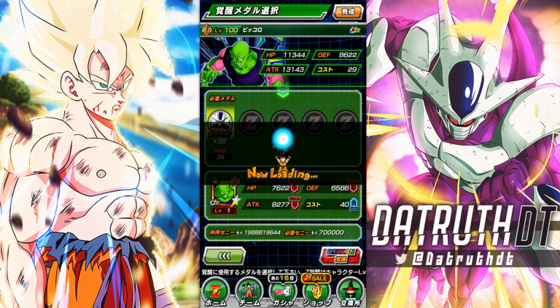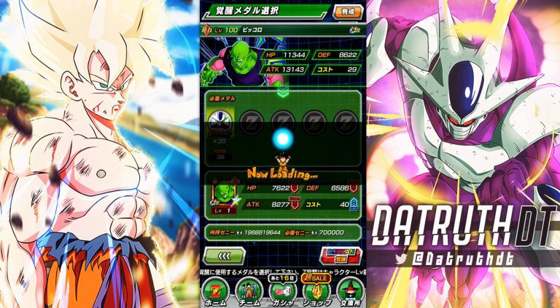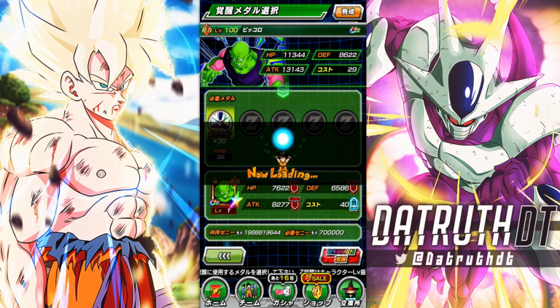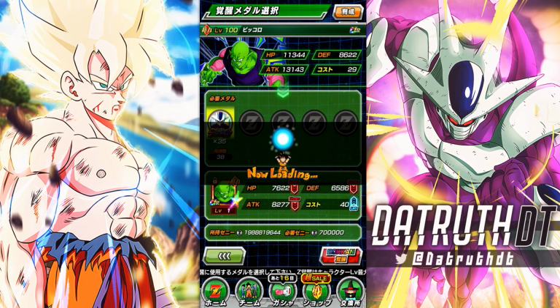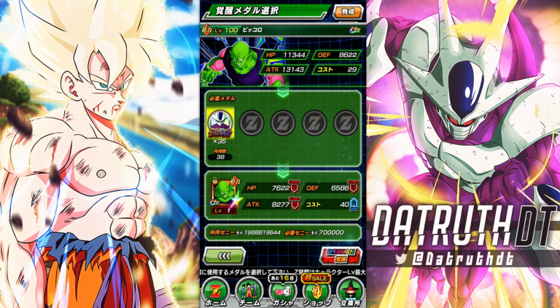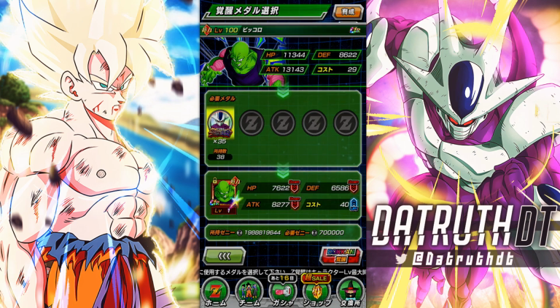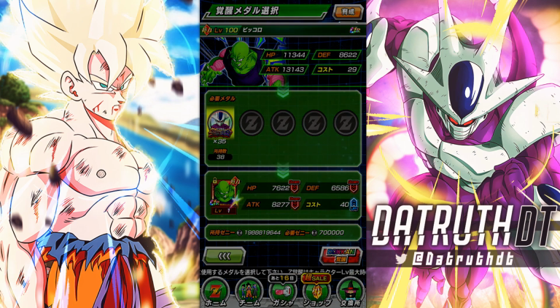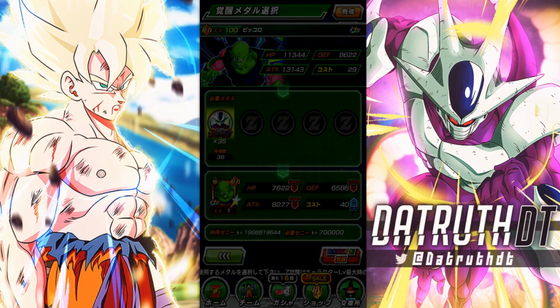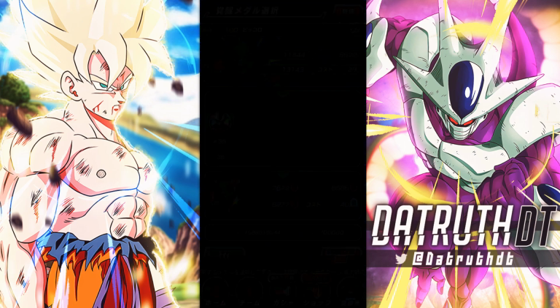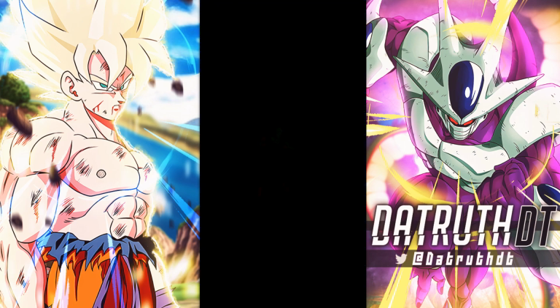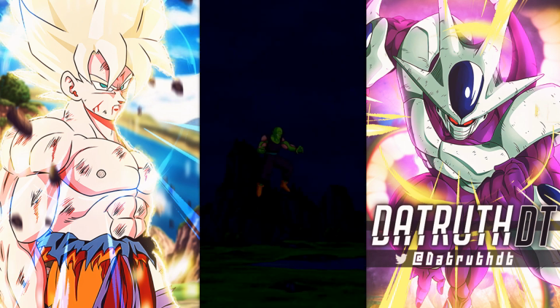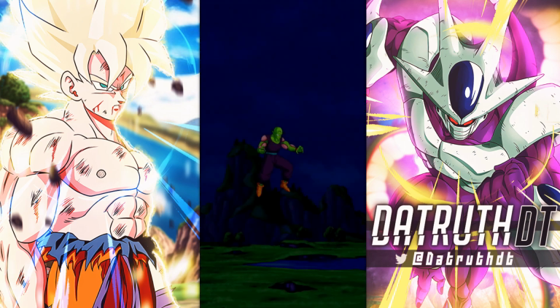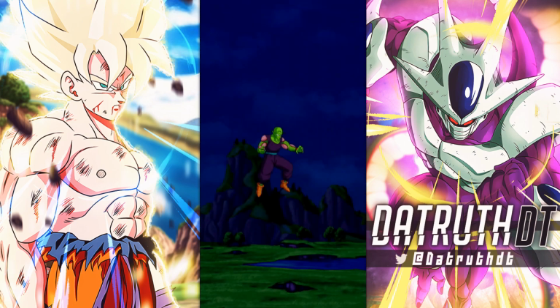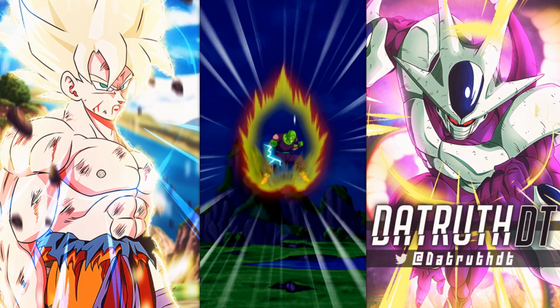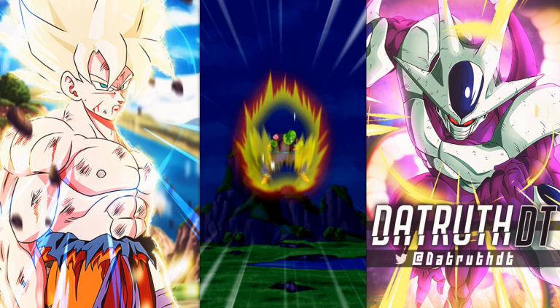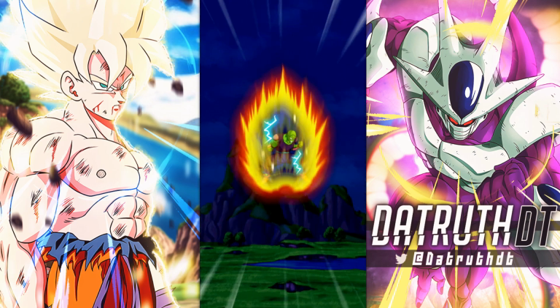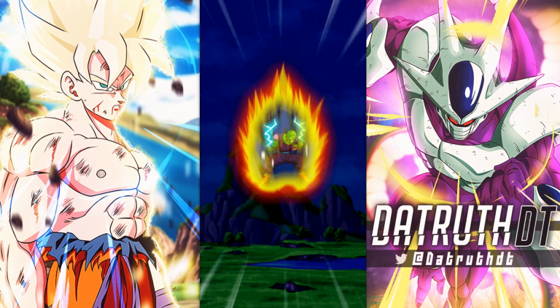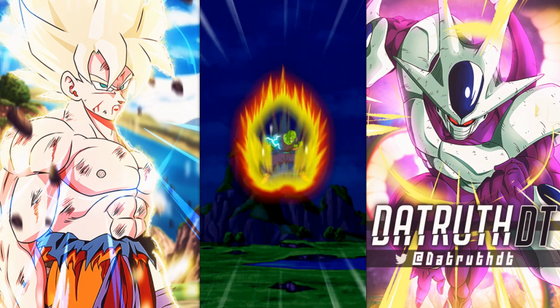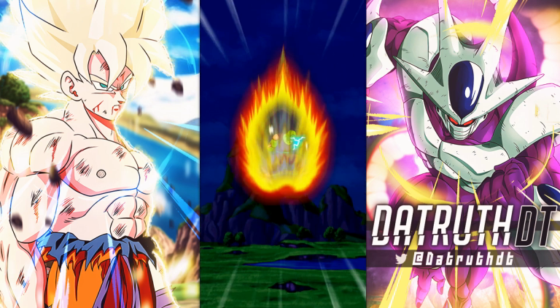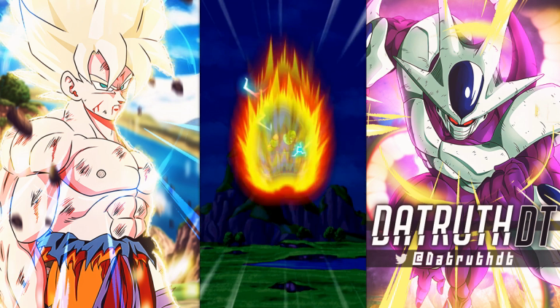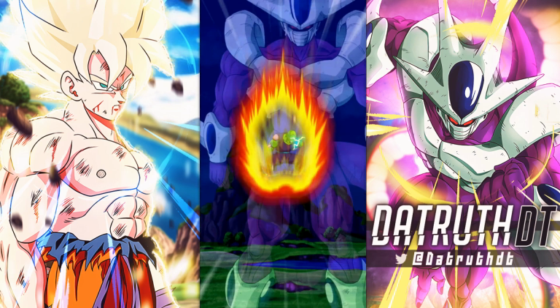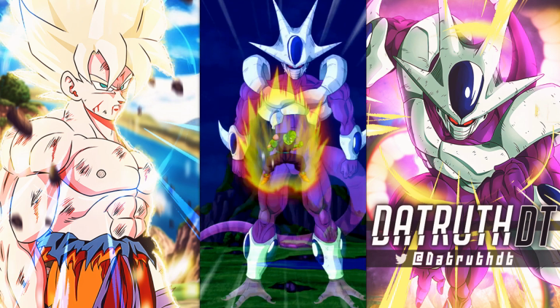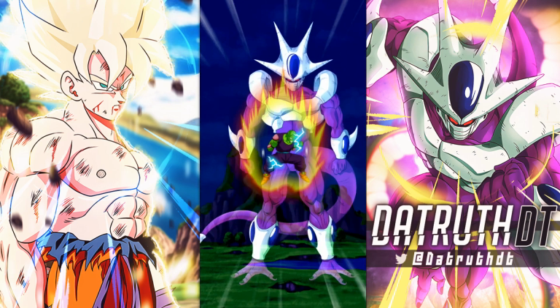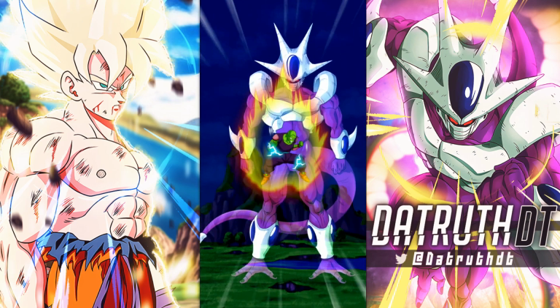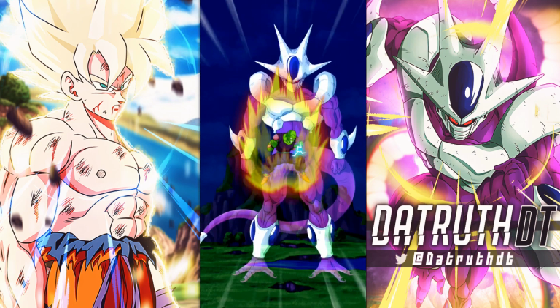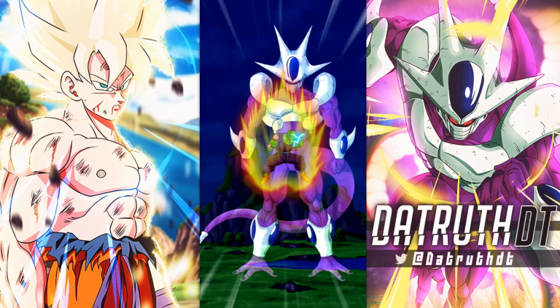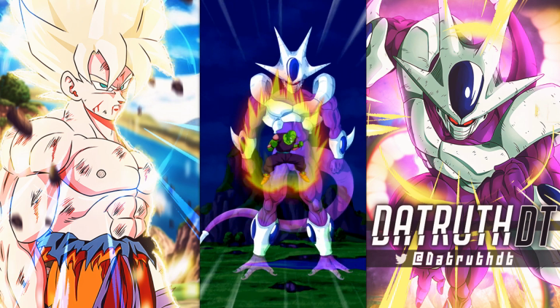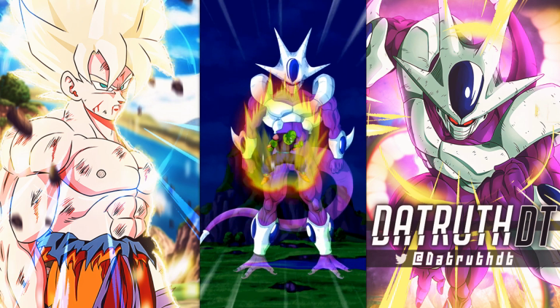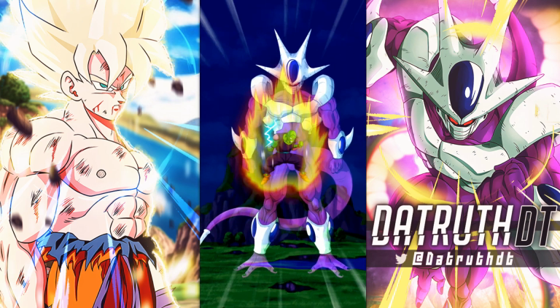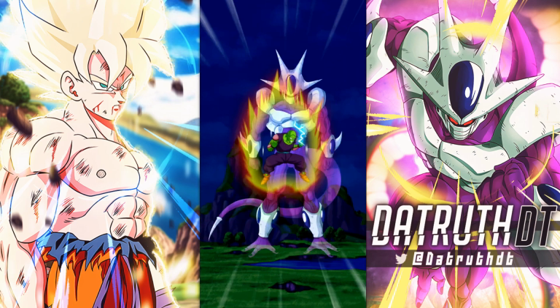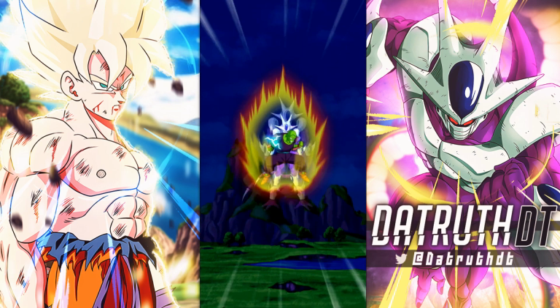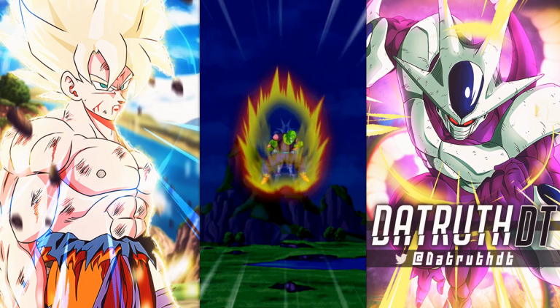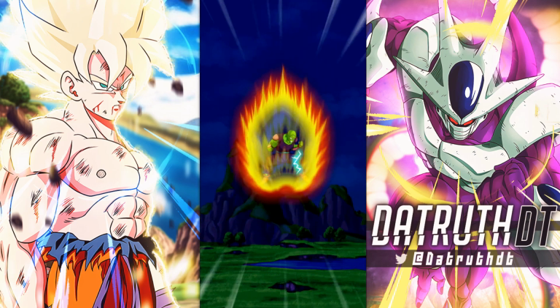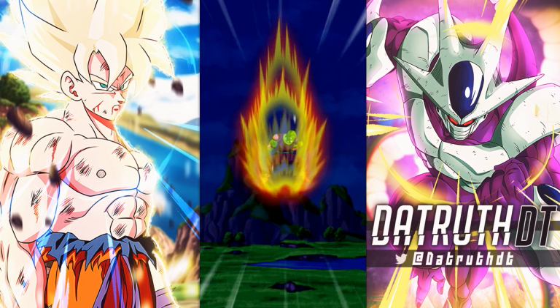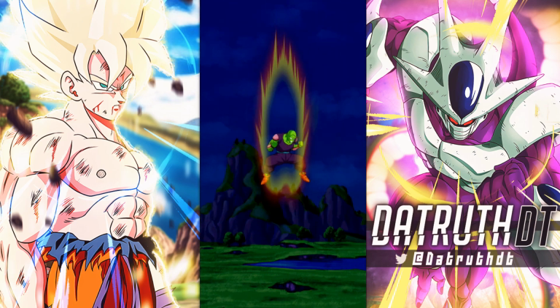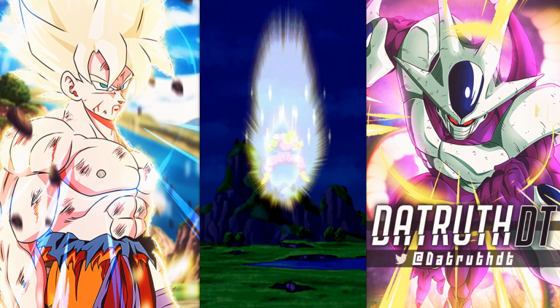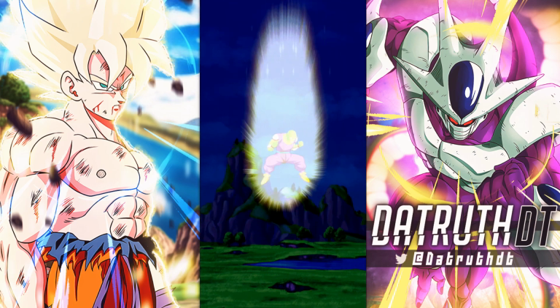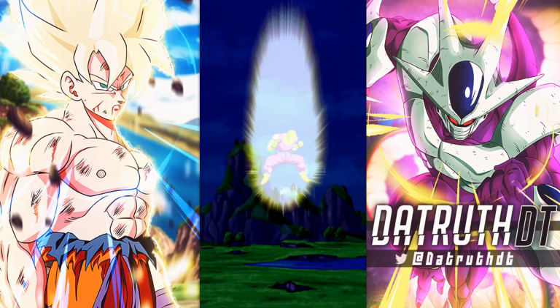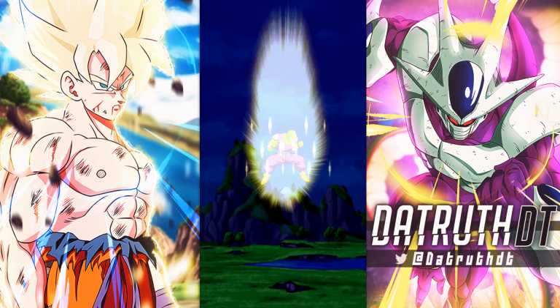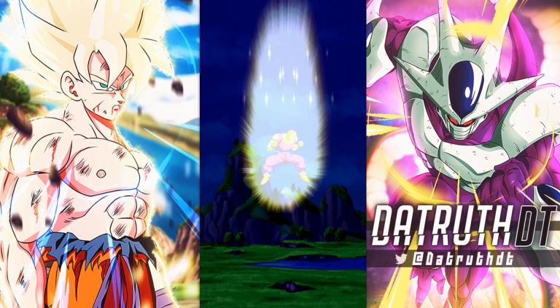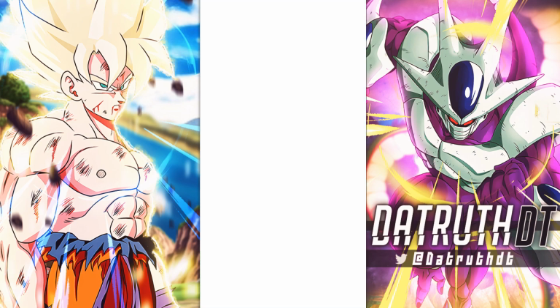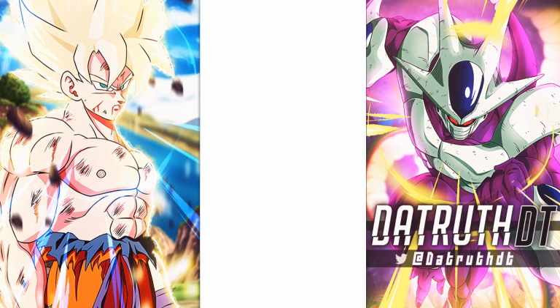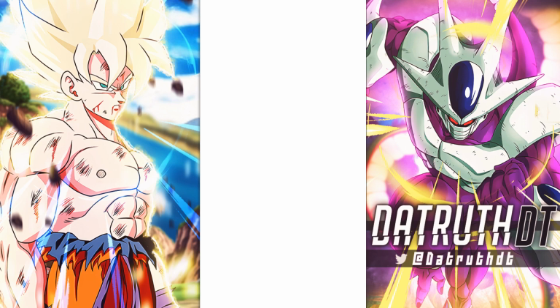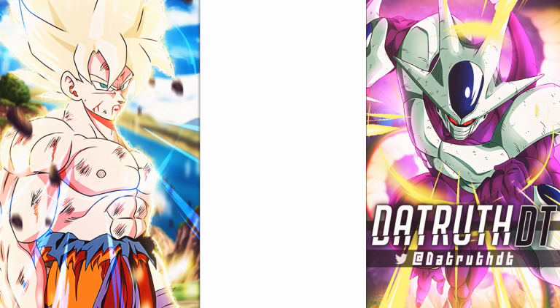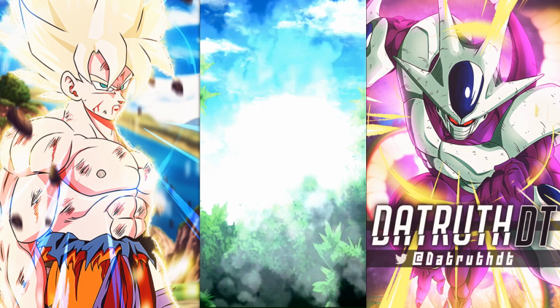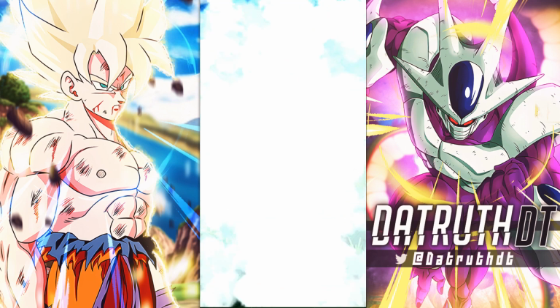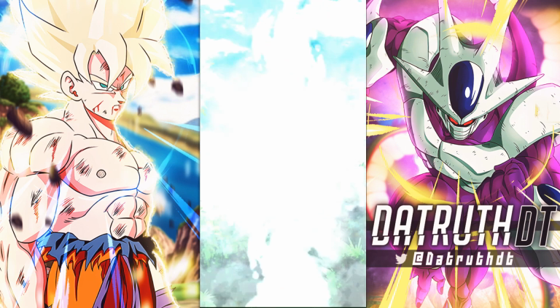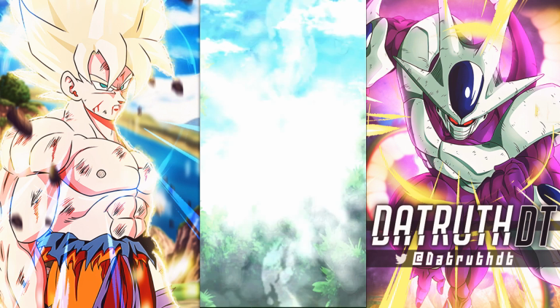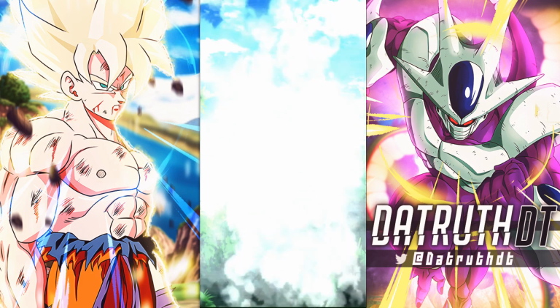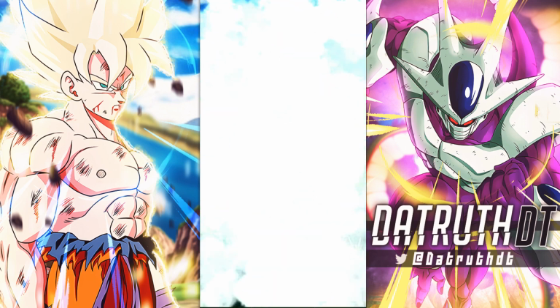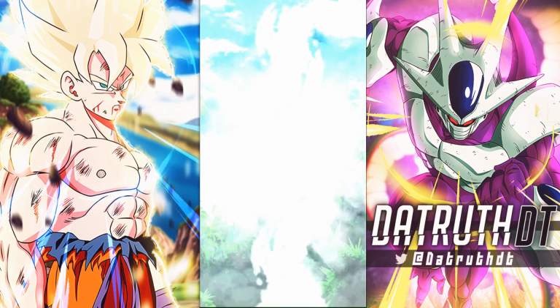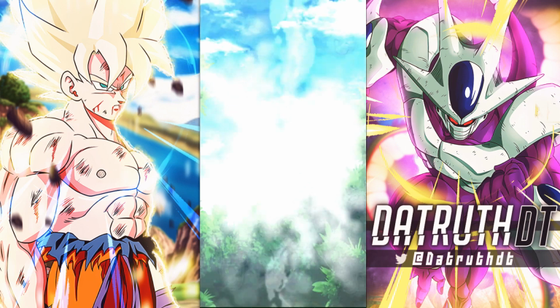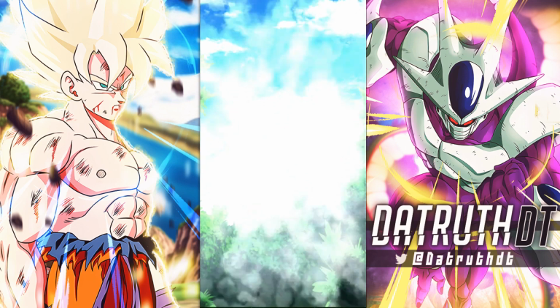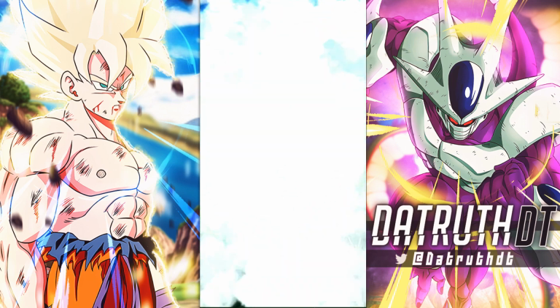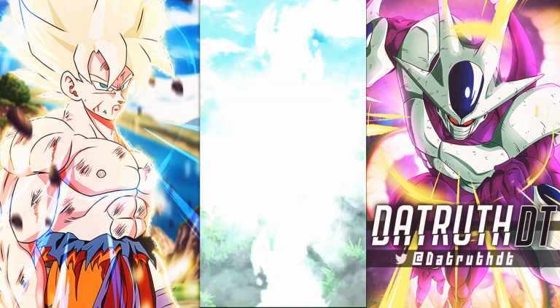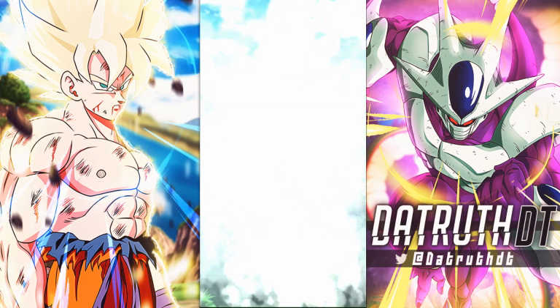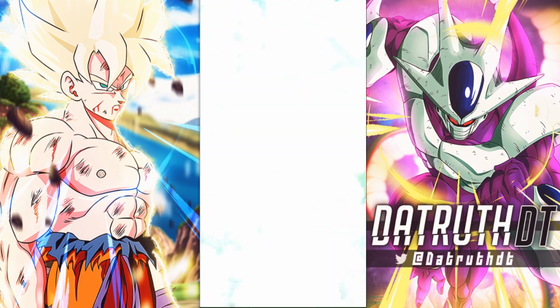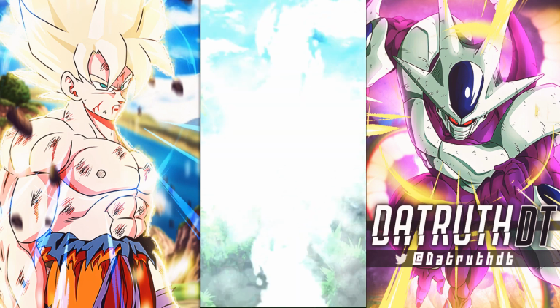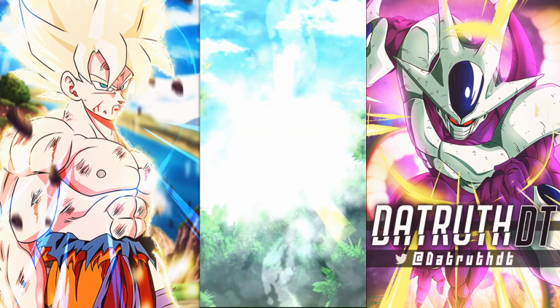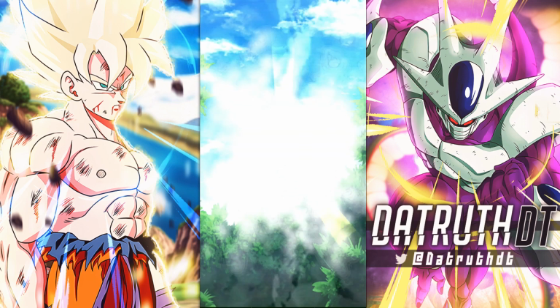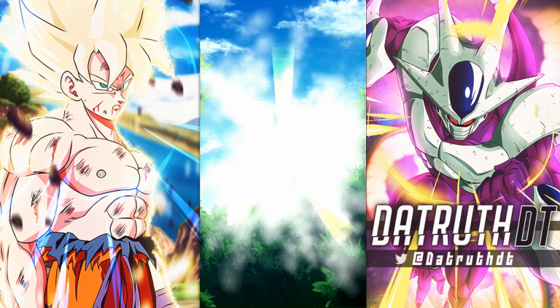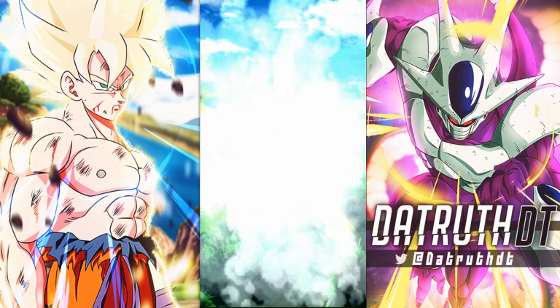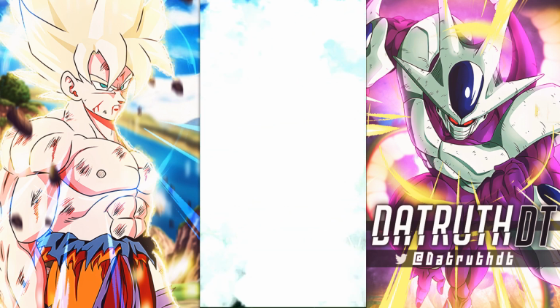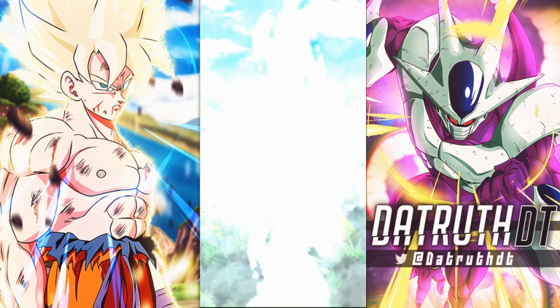We got our boy rainbowed. Let's go ahead and link level him, and then we will see how good our boy Piccolo can be — rainbowed at link level 10.